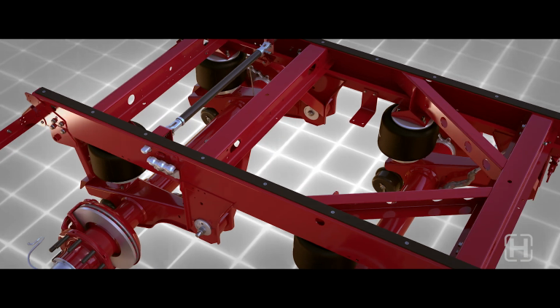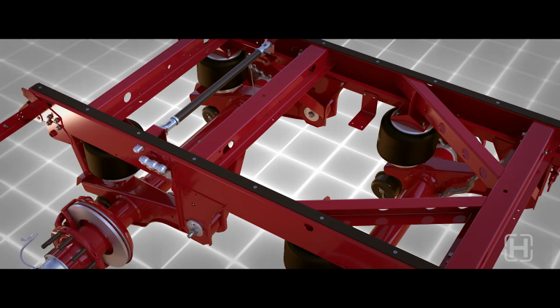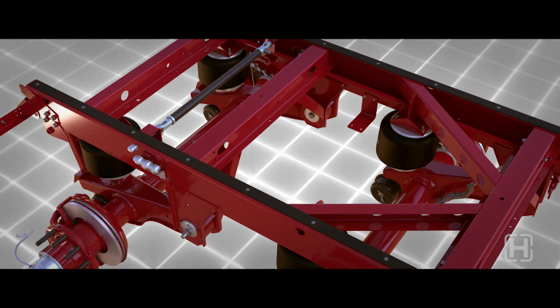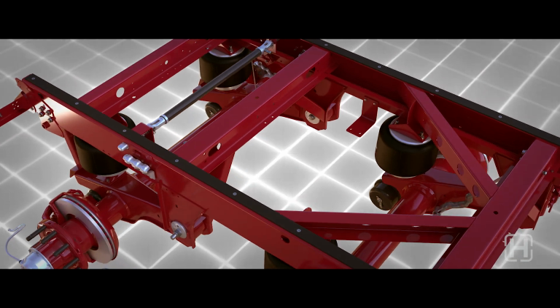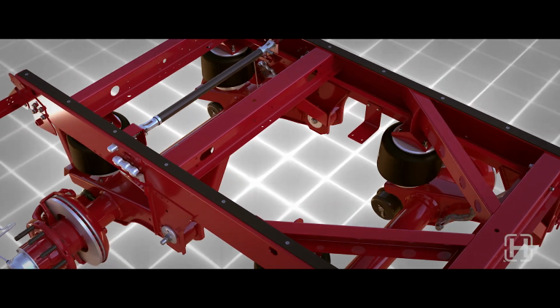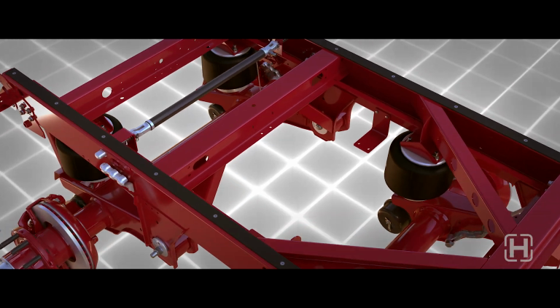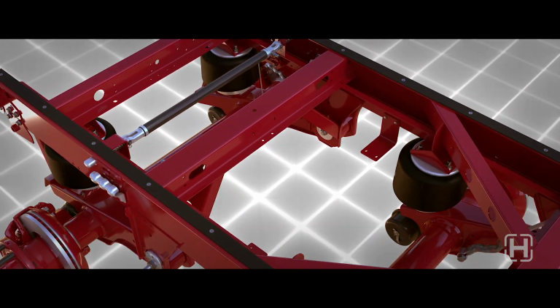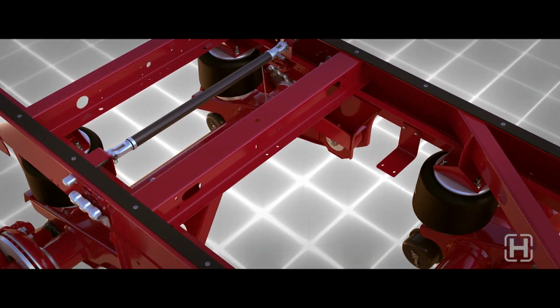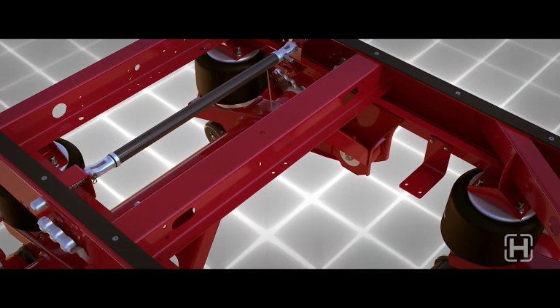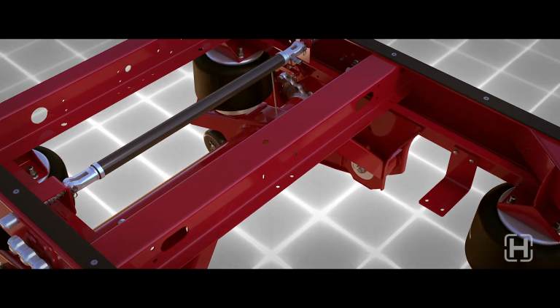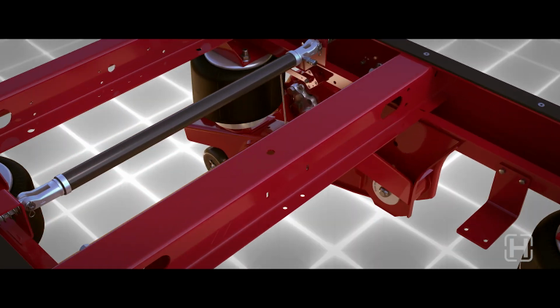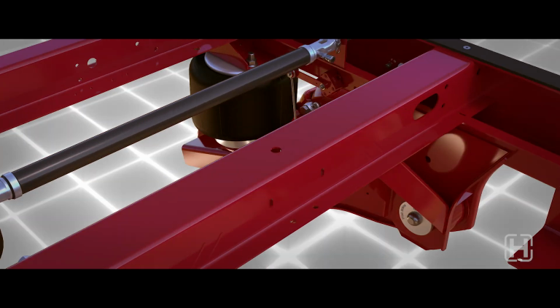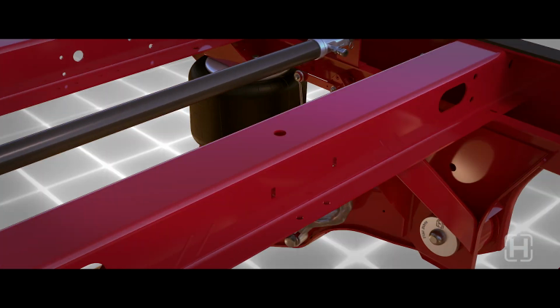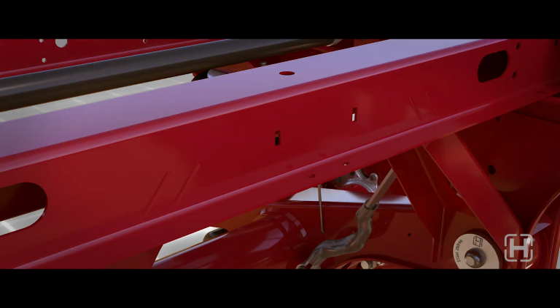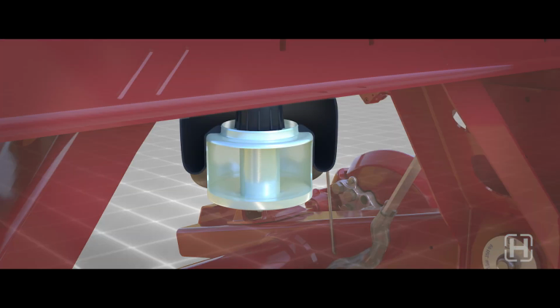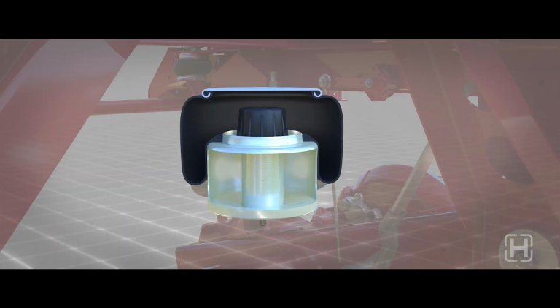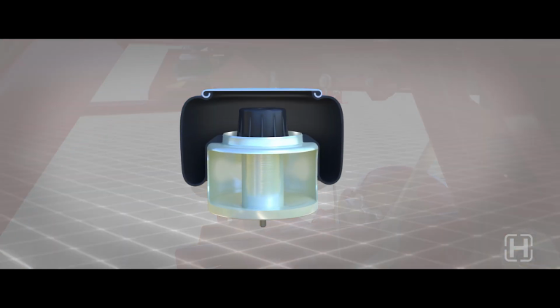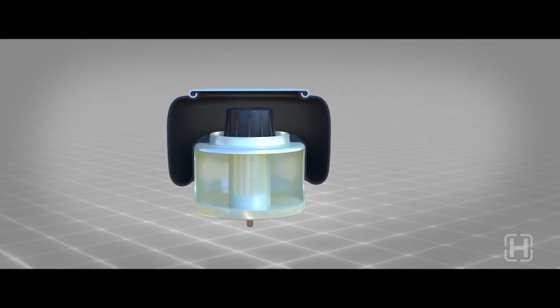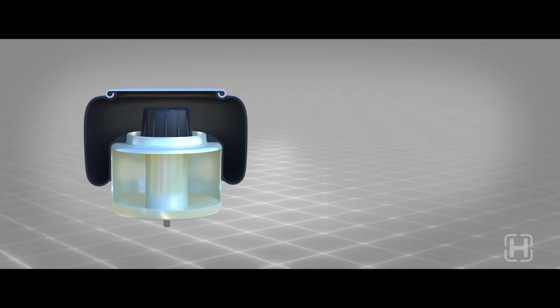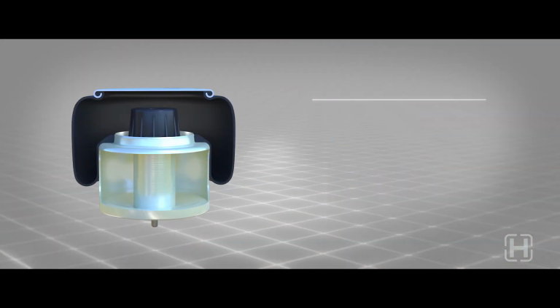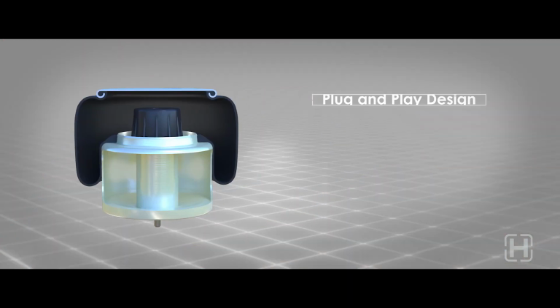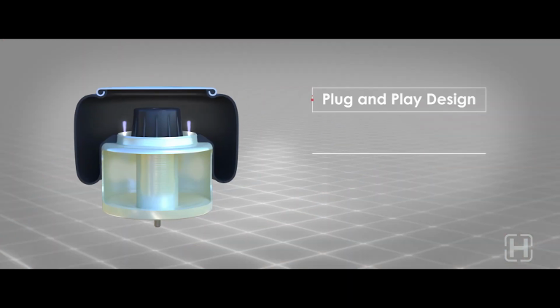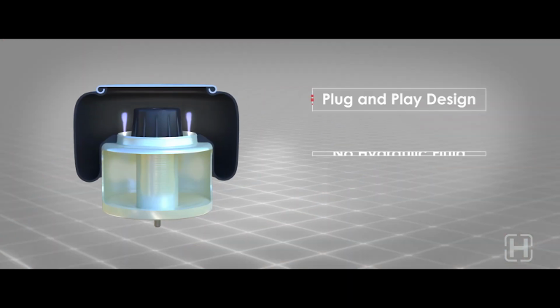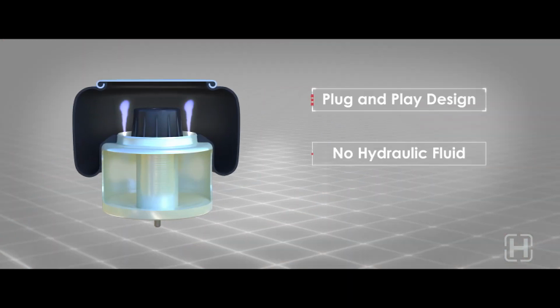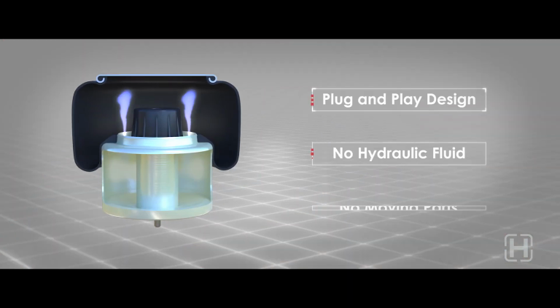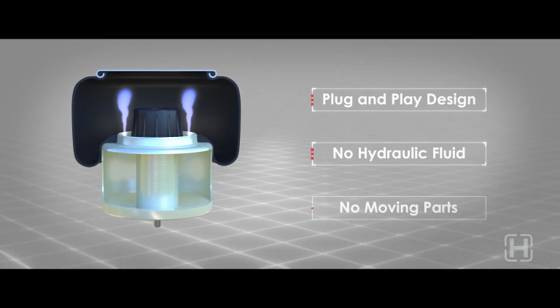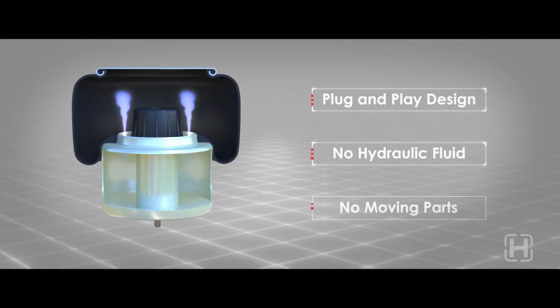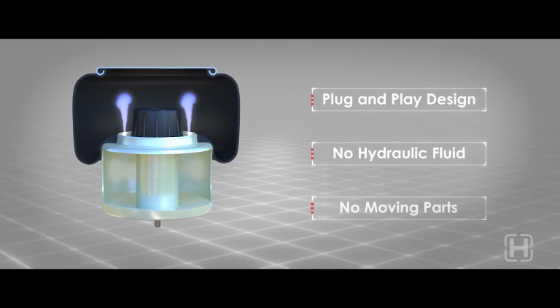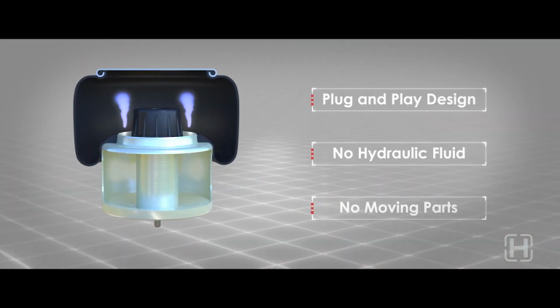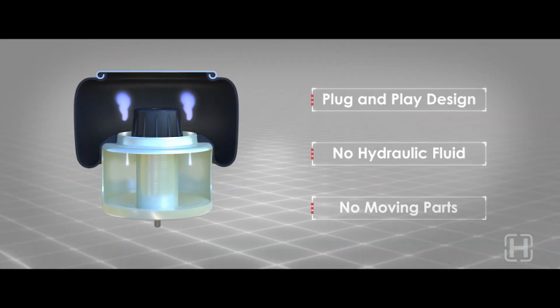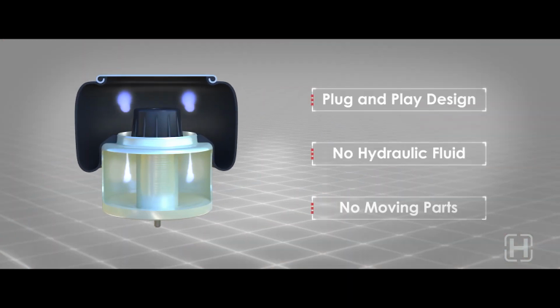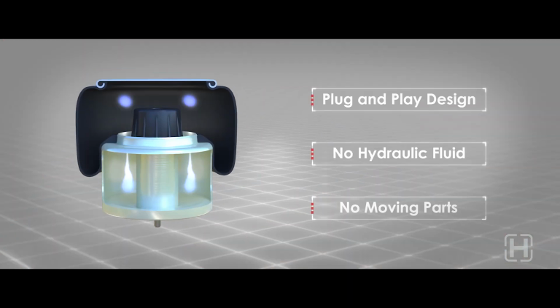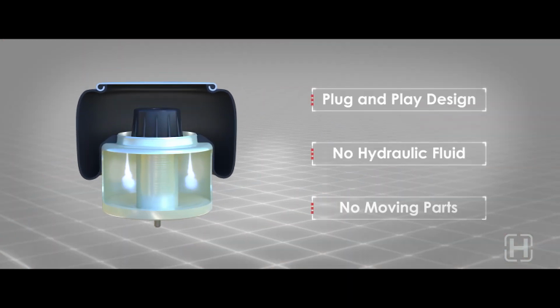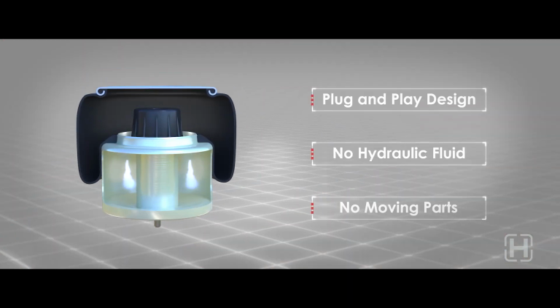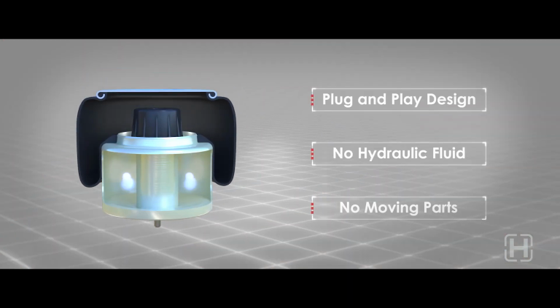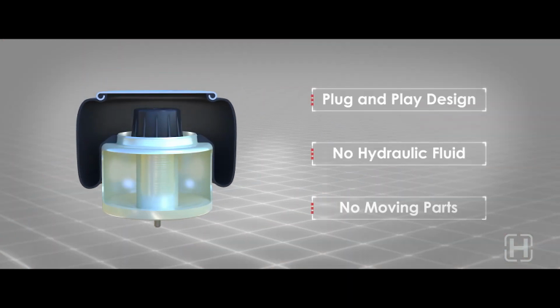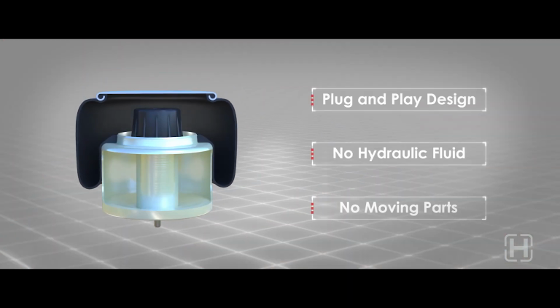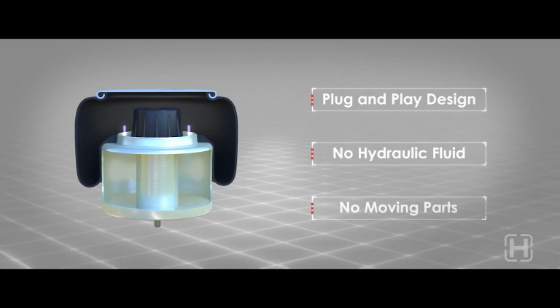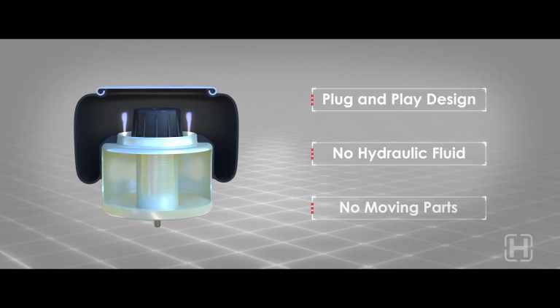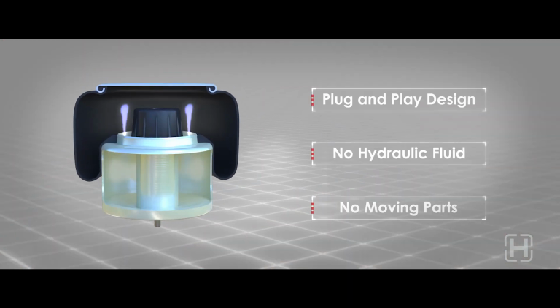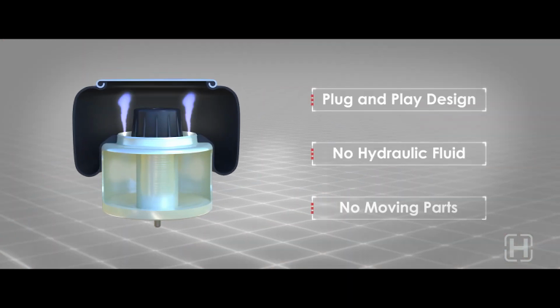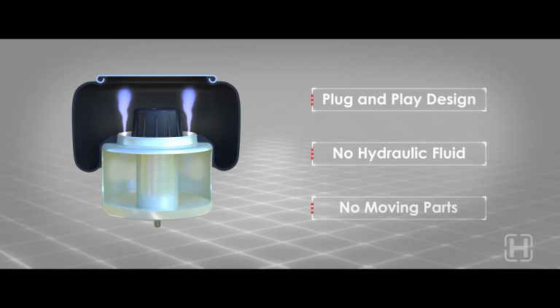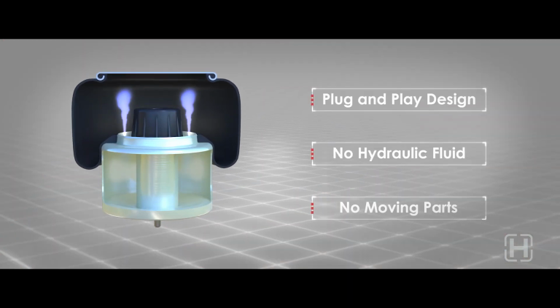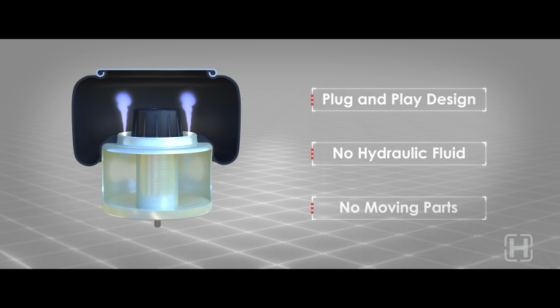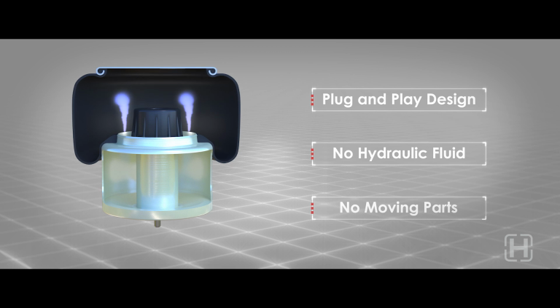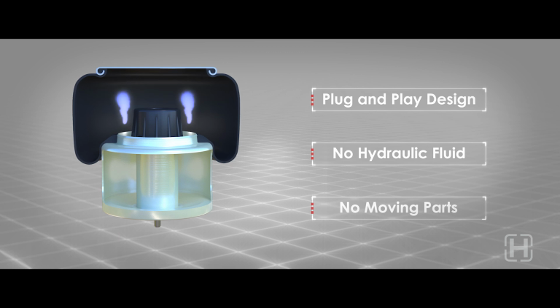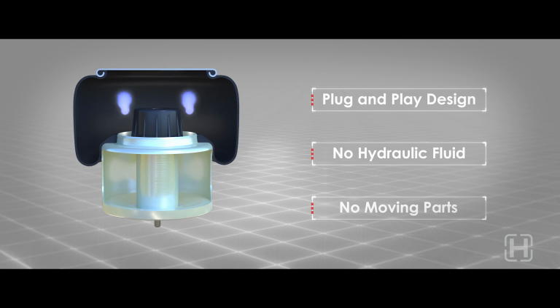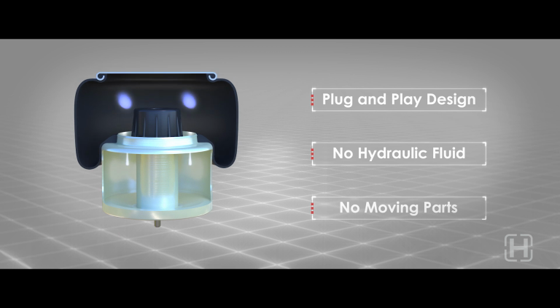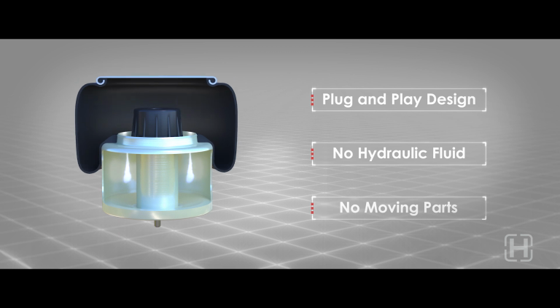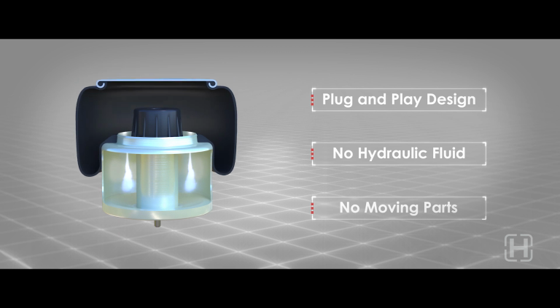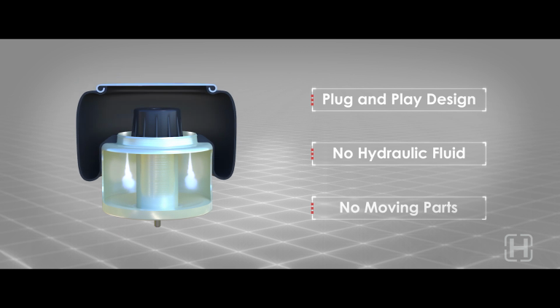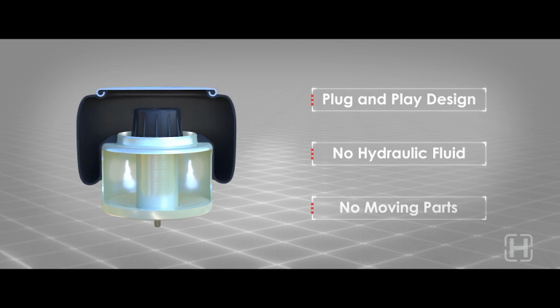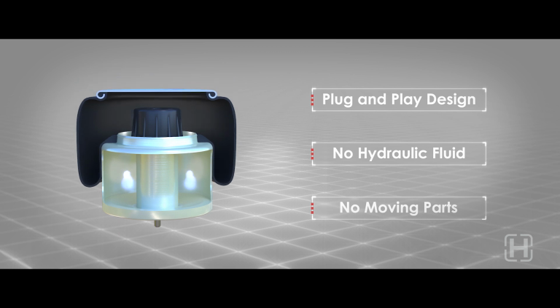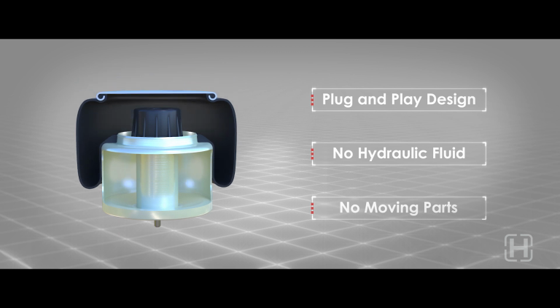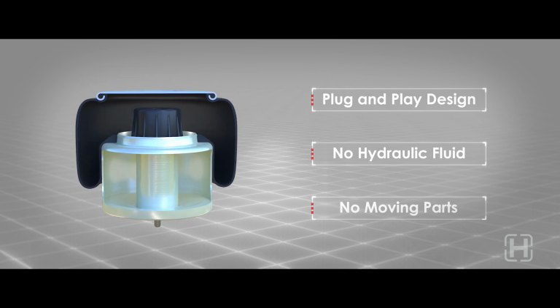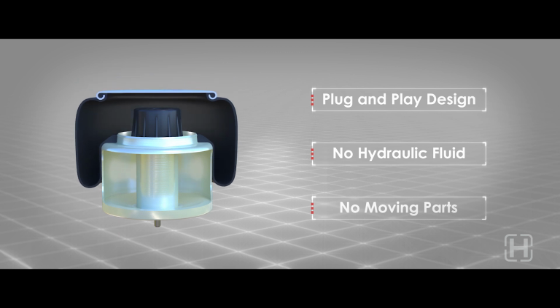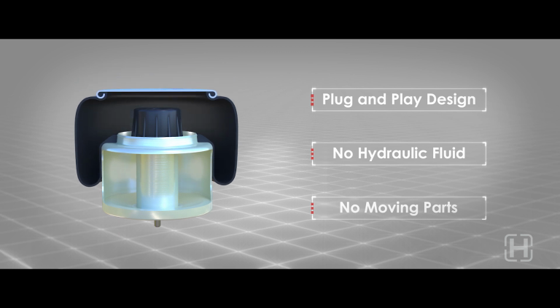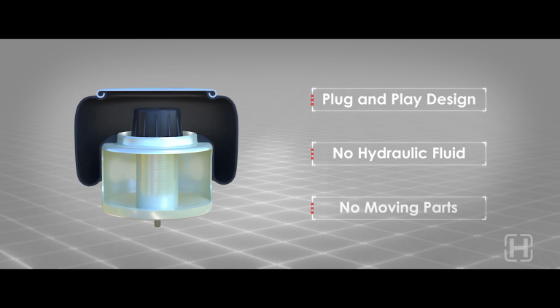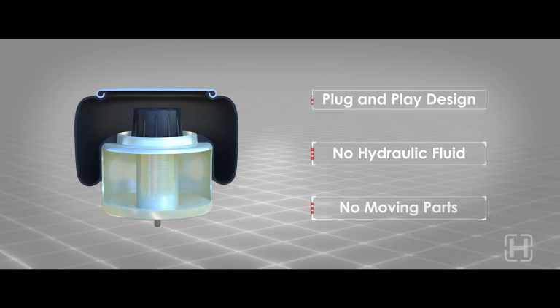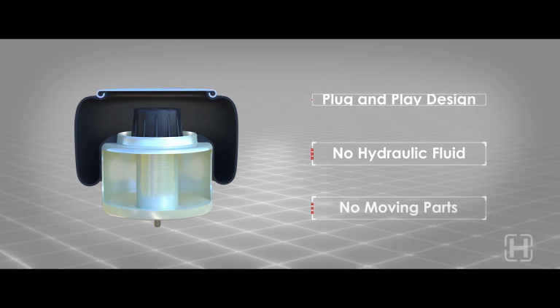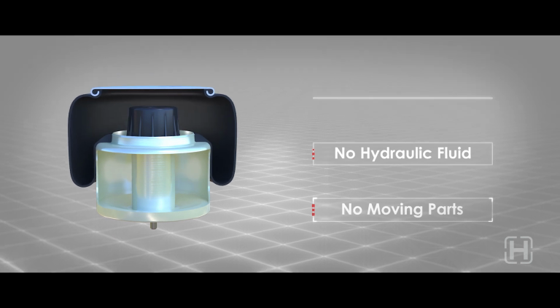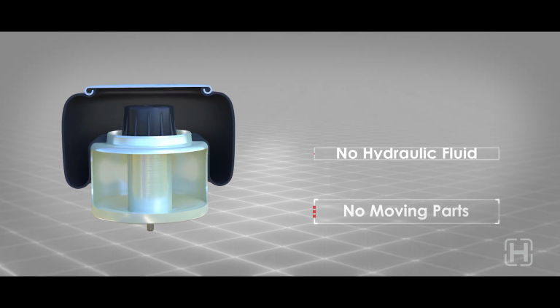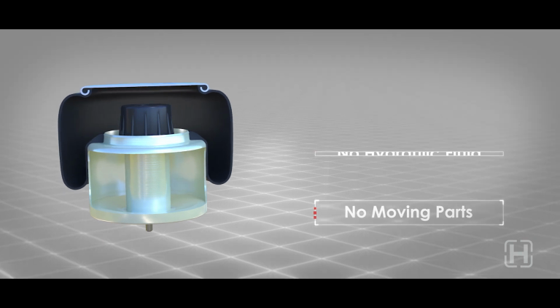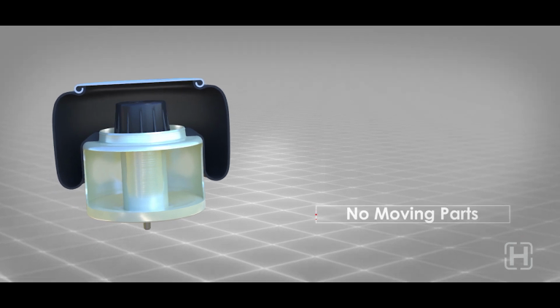ZMD integrates the suspension damping into the air springs through engineered channels that interconnect the rubber bellows and the piston.